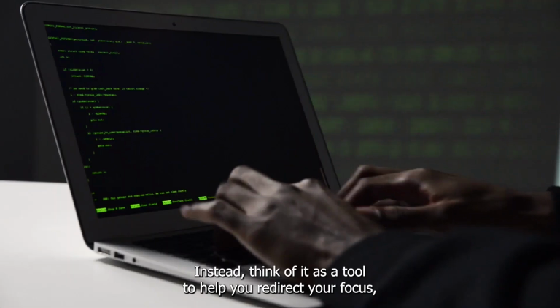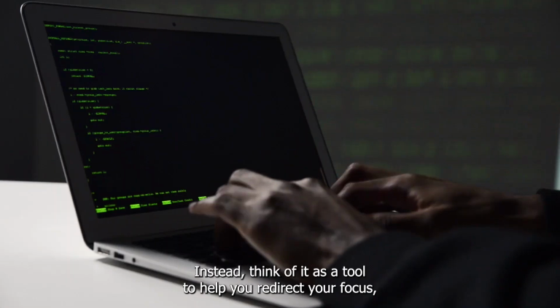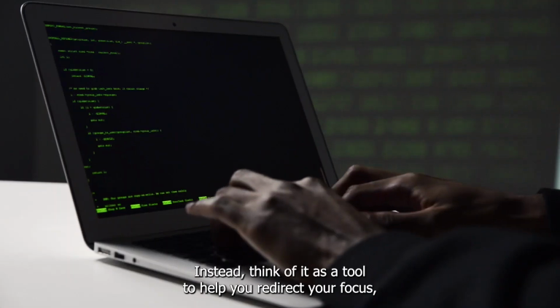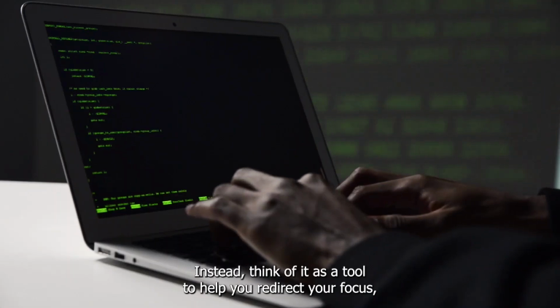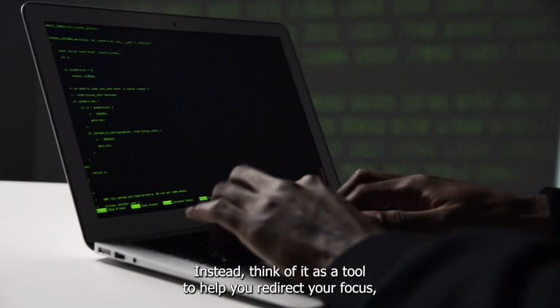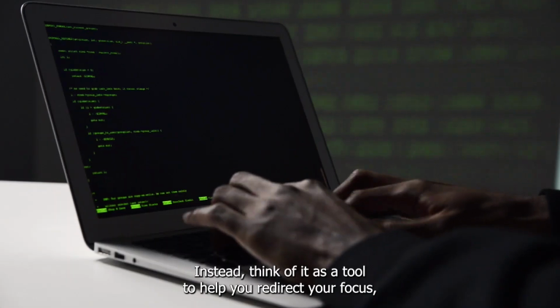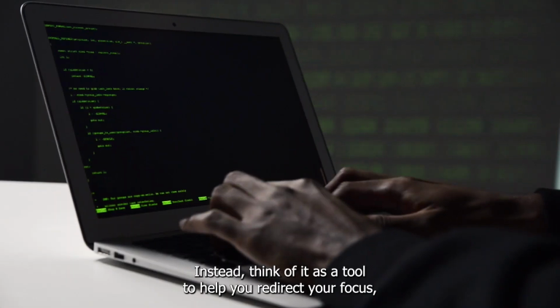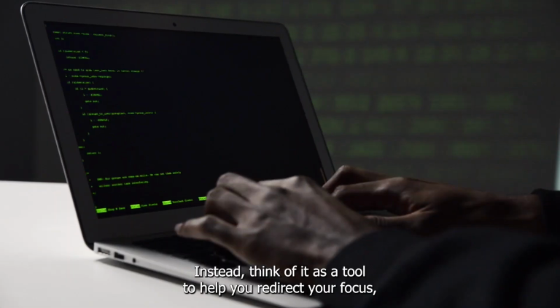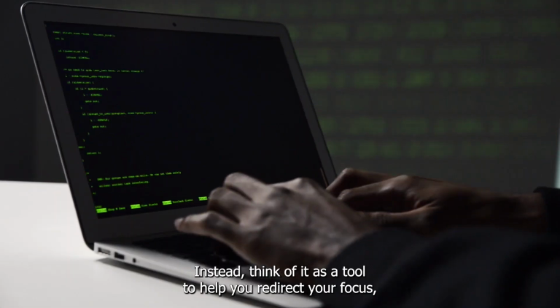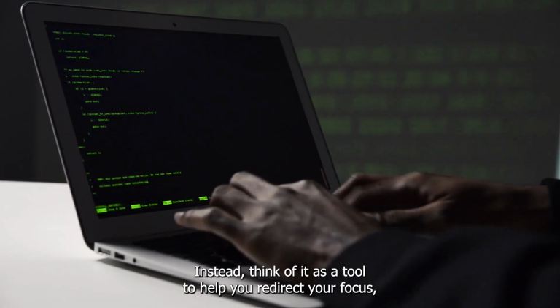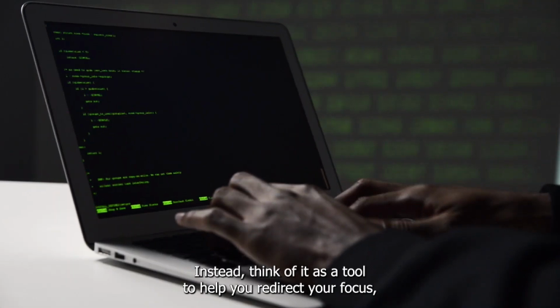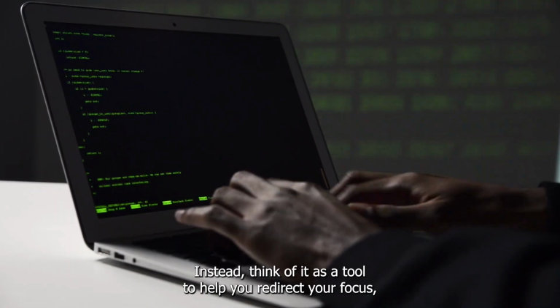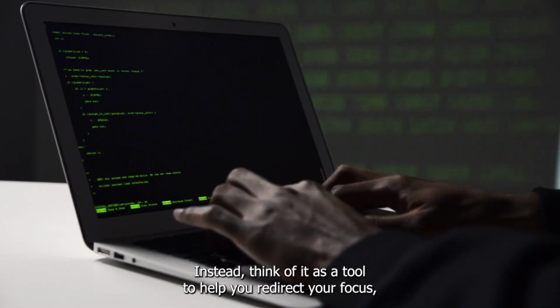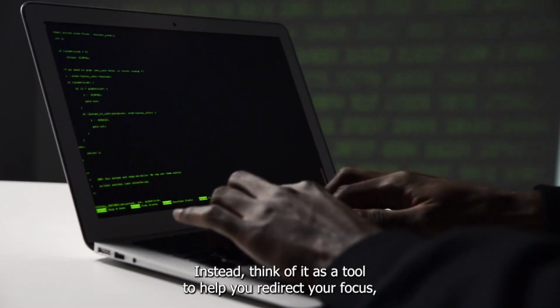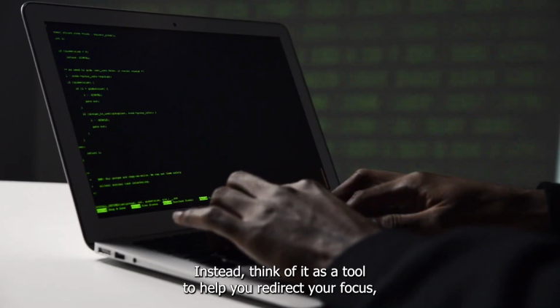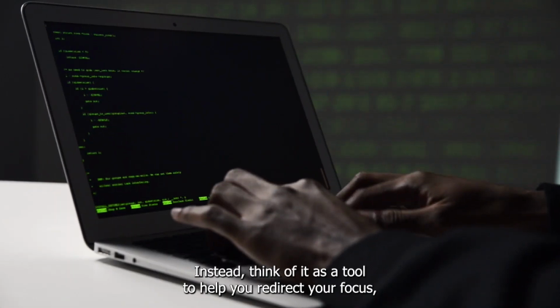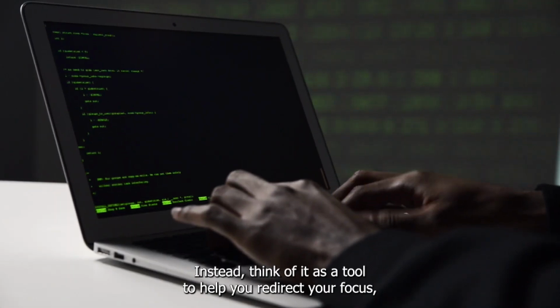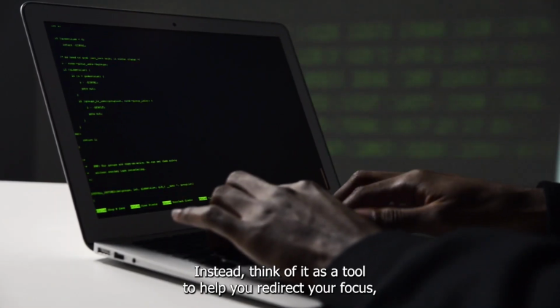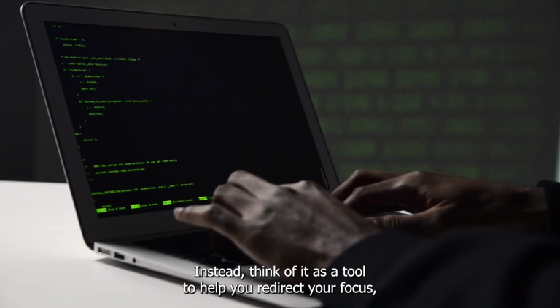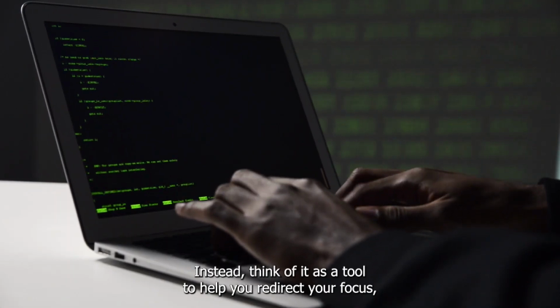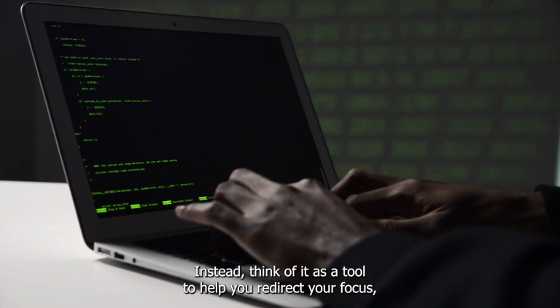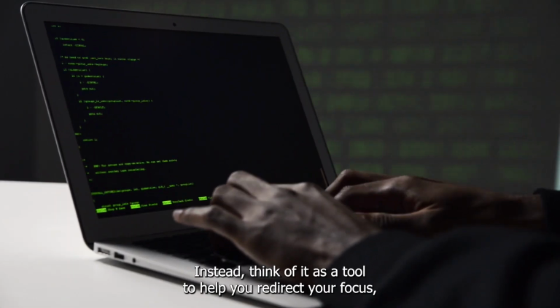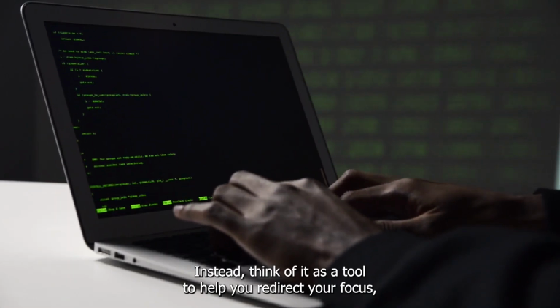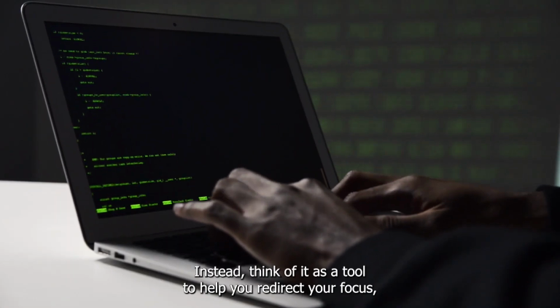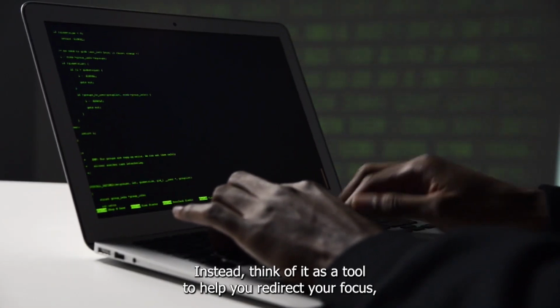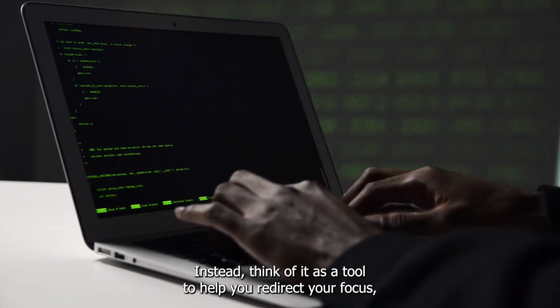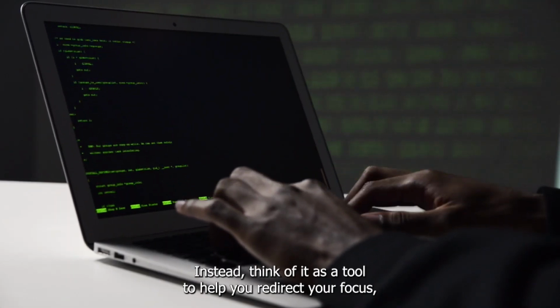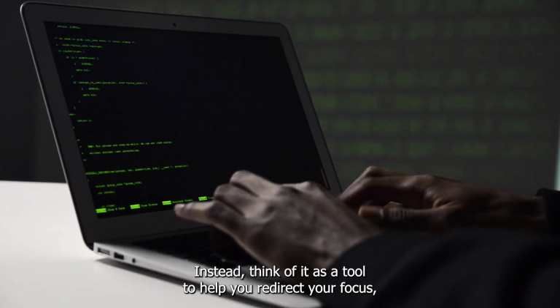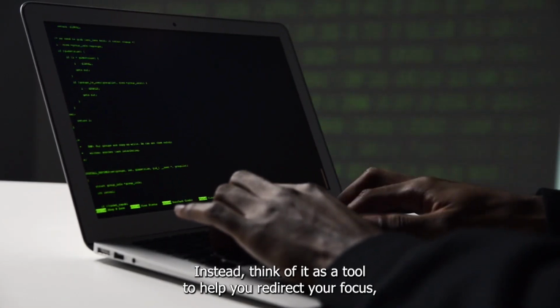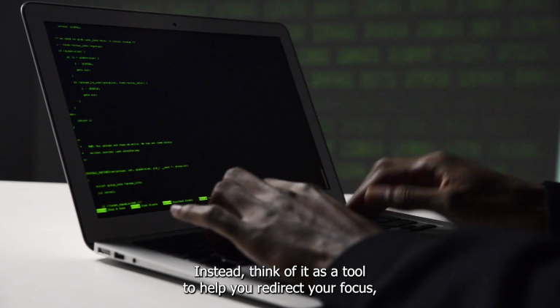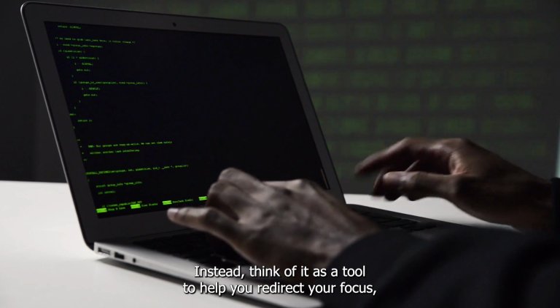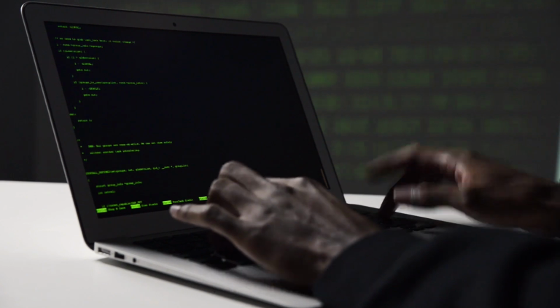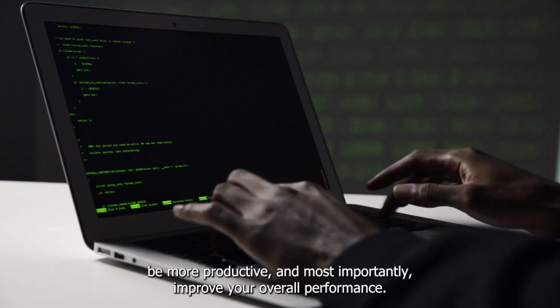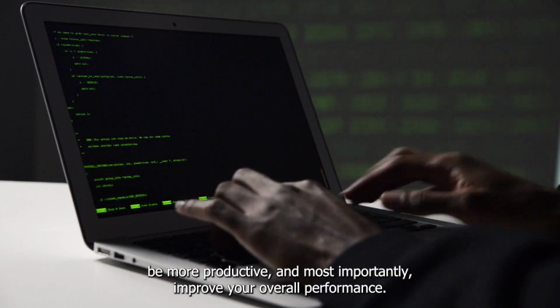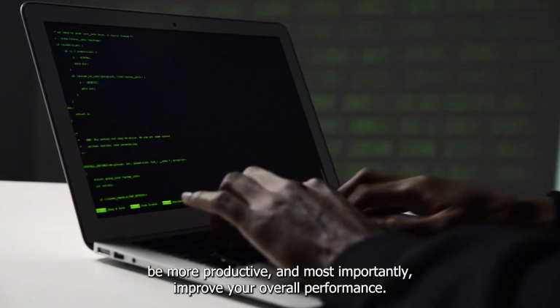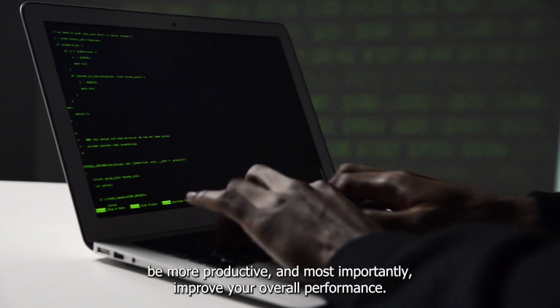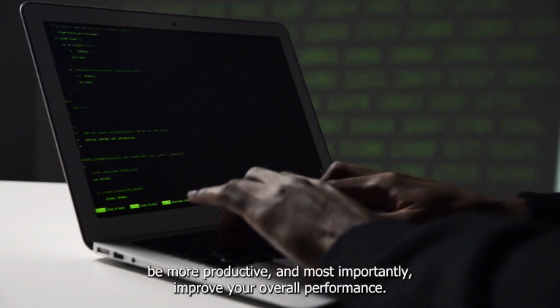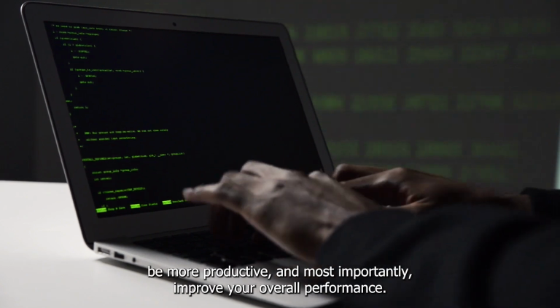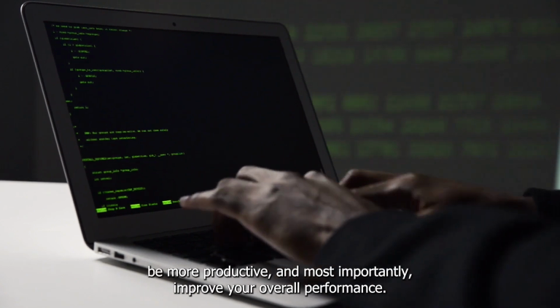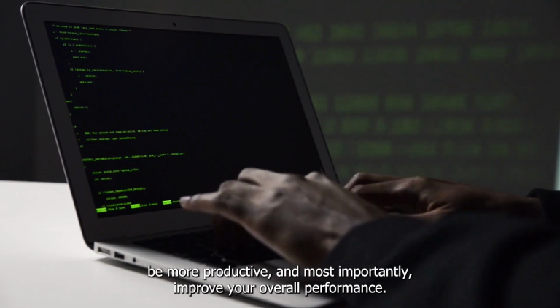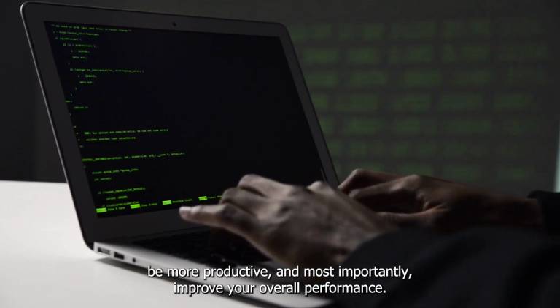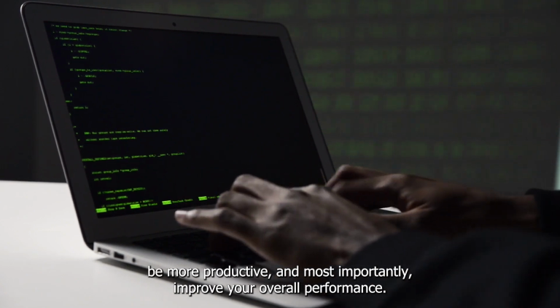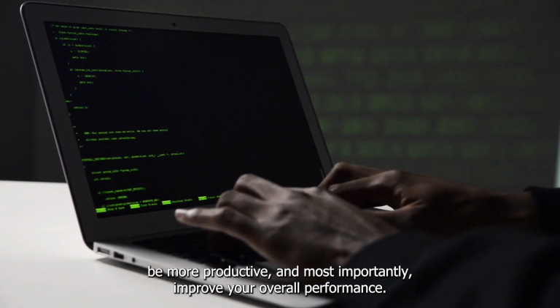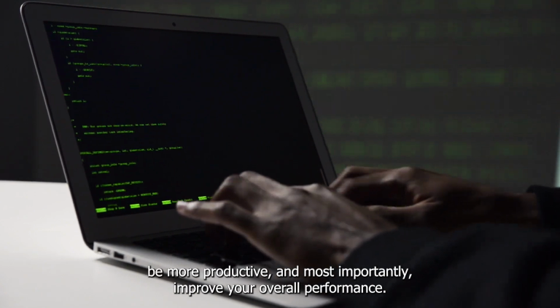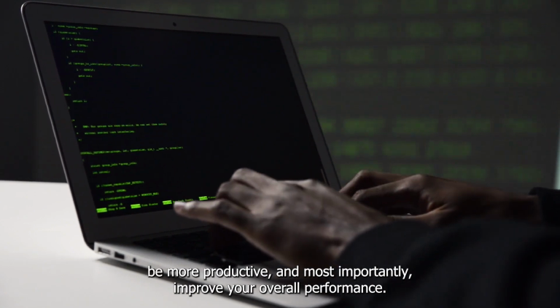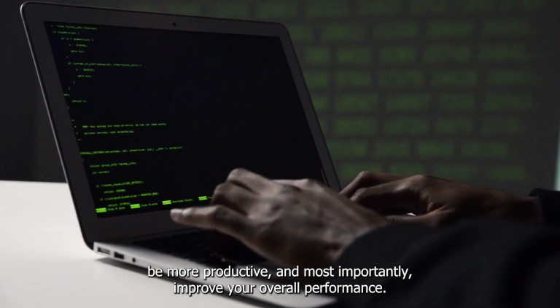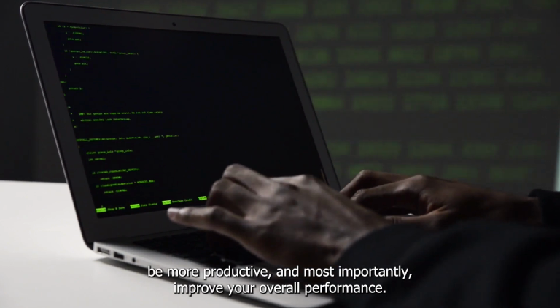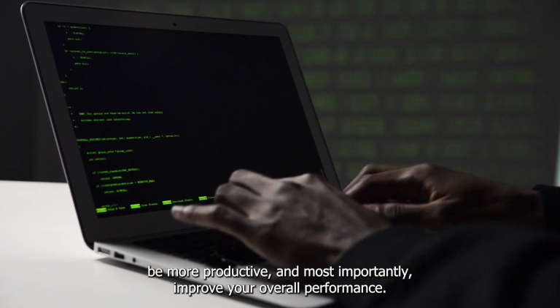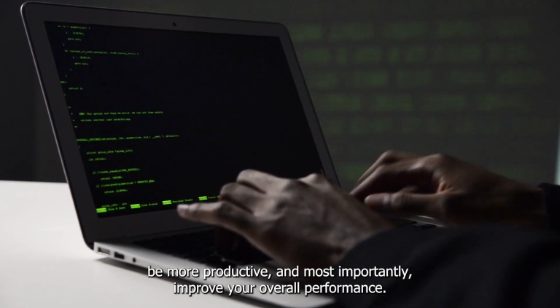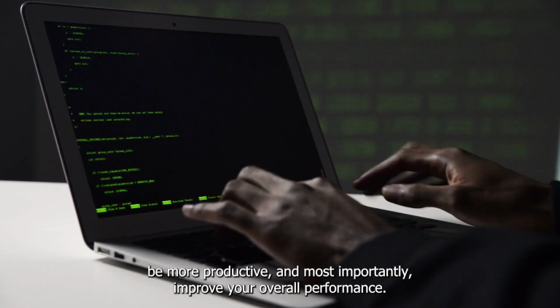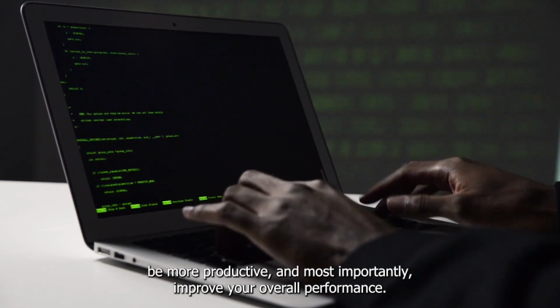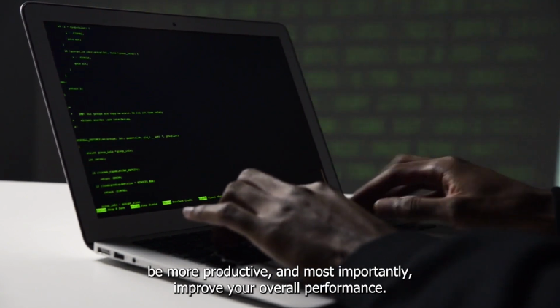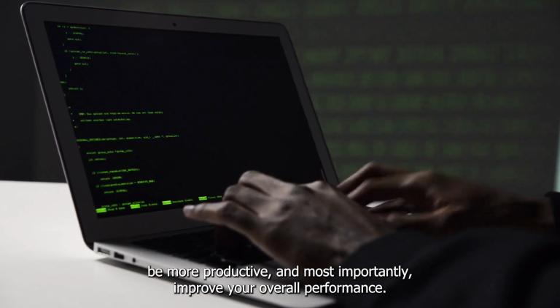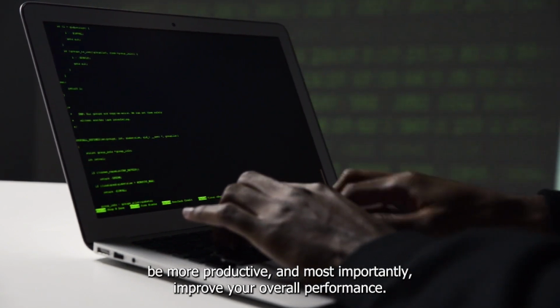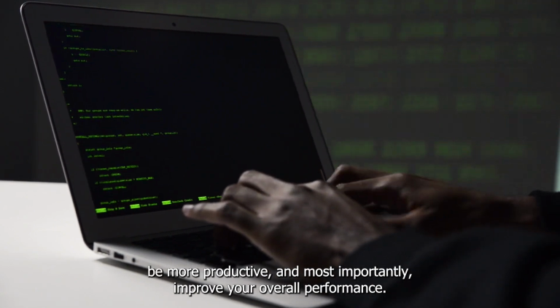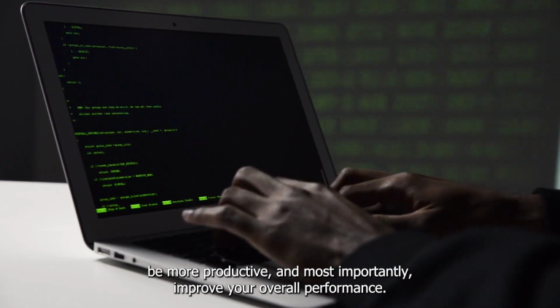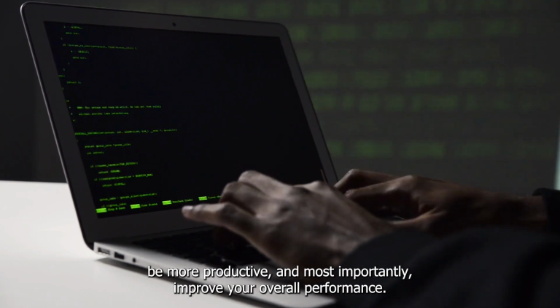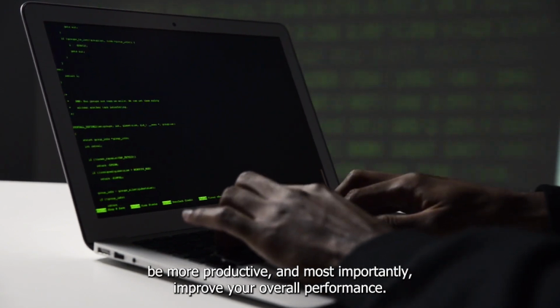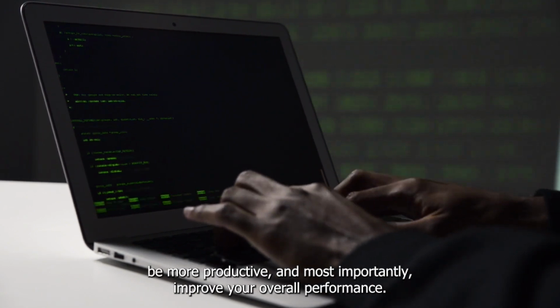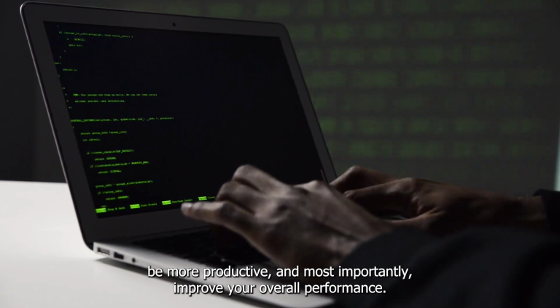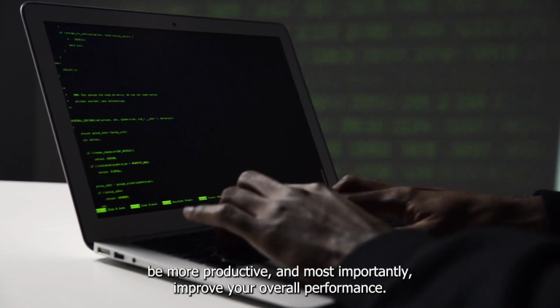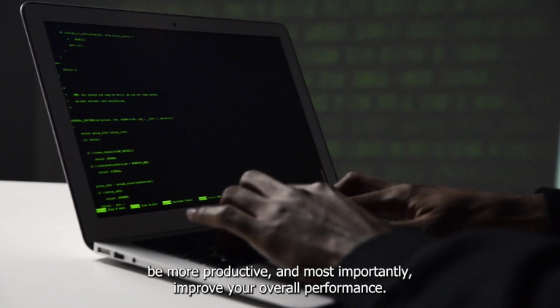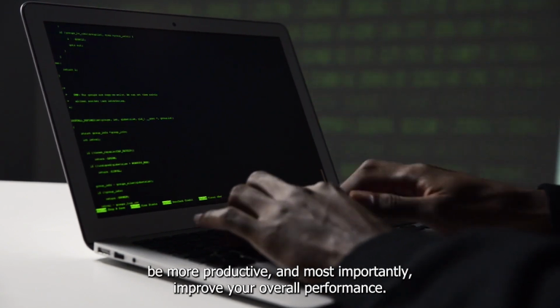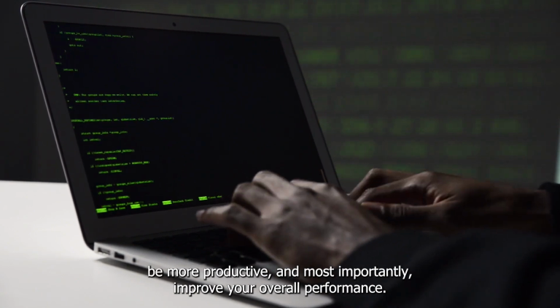Instead, think of it as a tool to help you redirect your focus, be more productive, and most importantly, improve your overall performance.